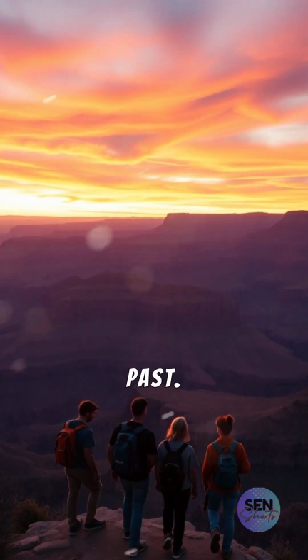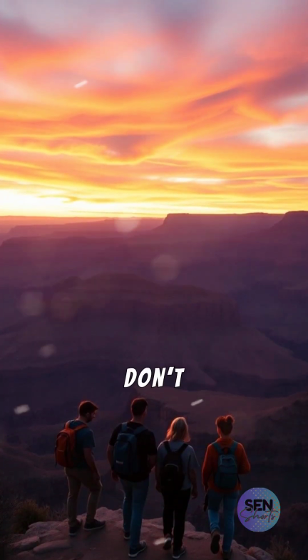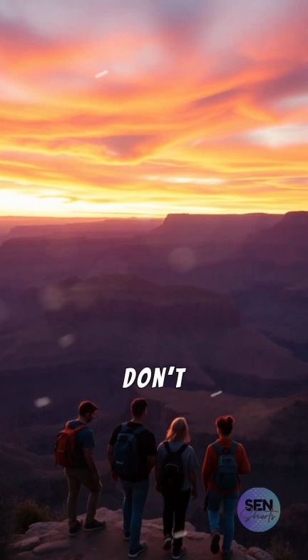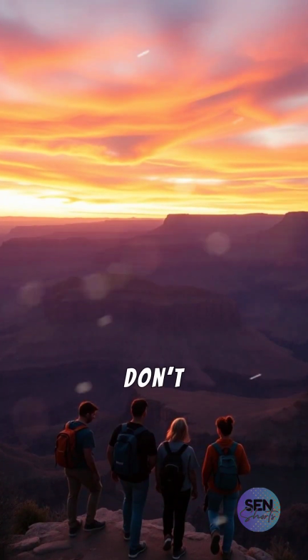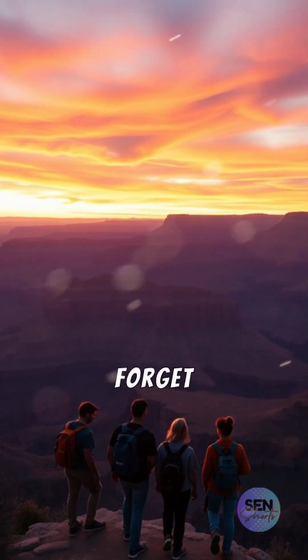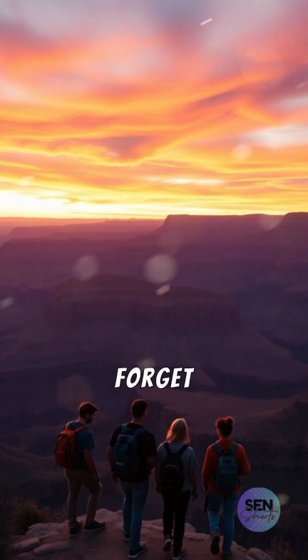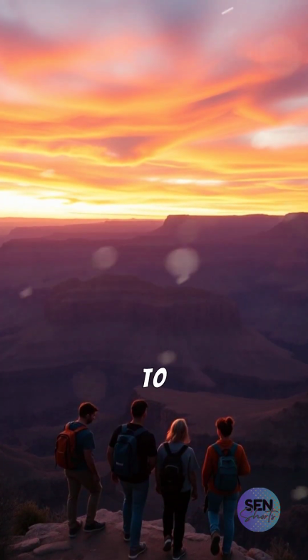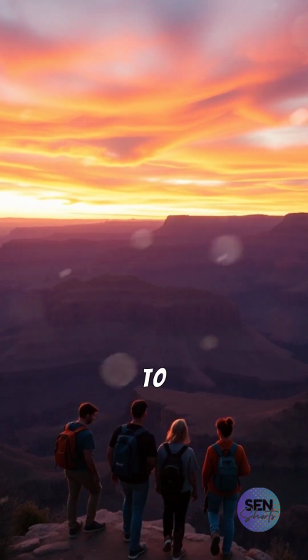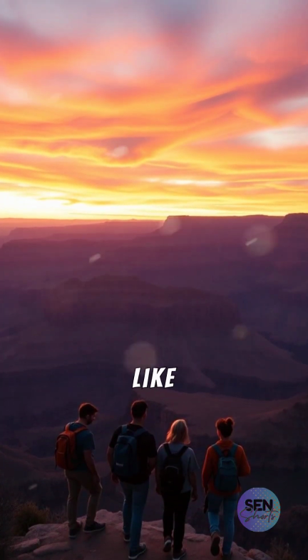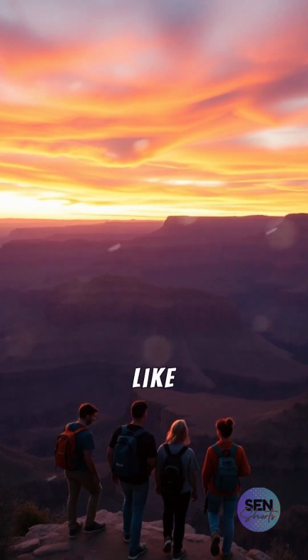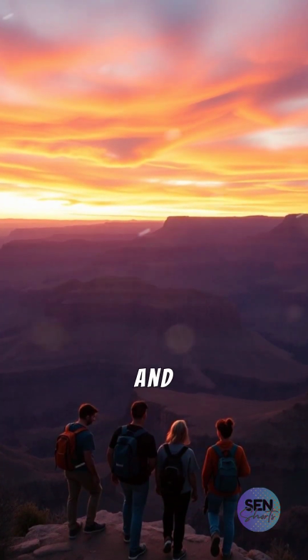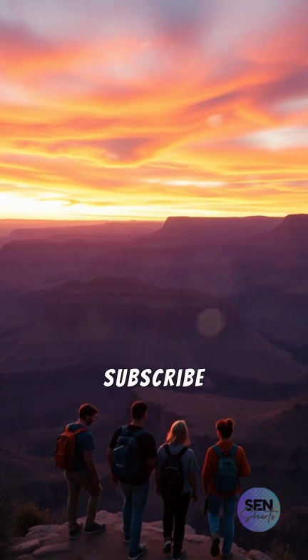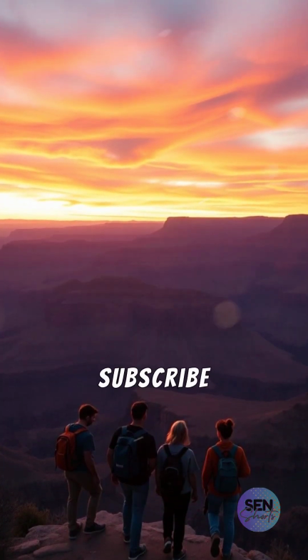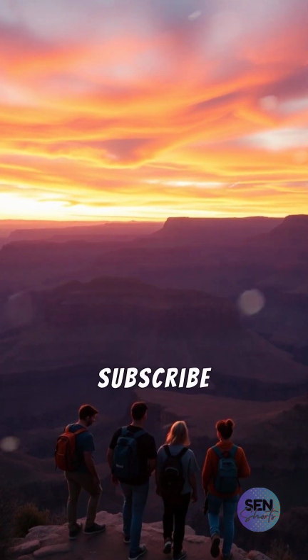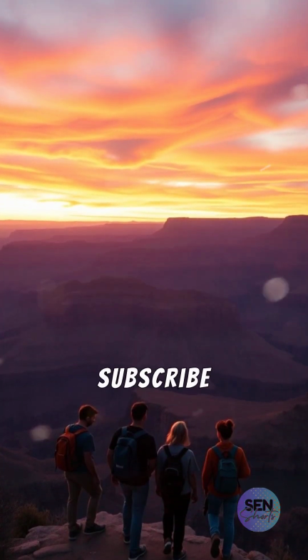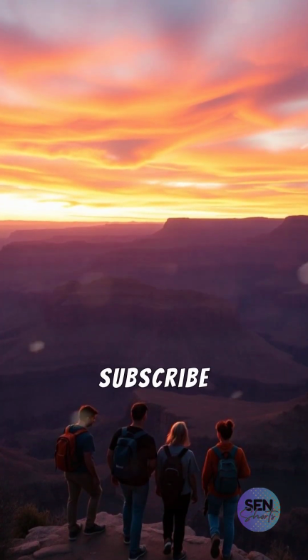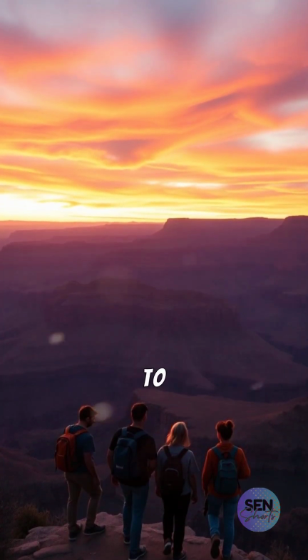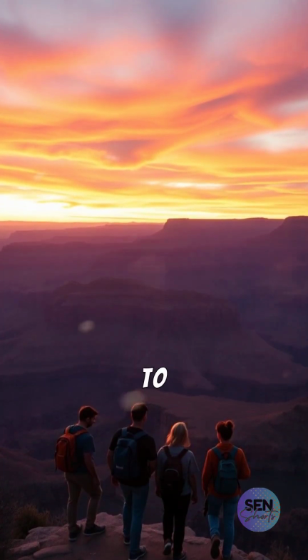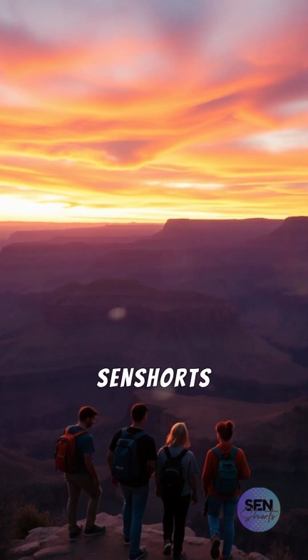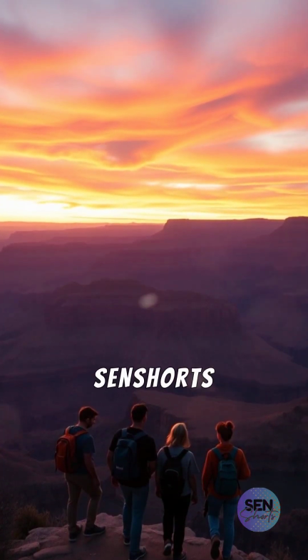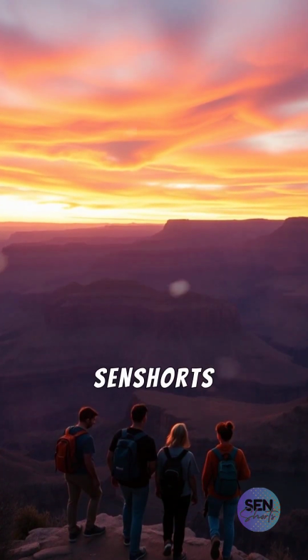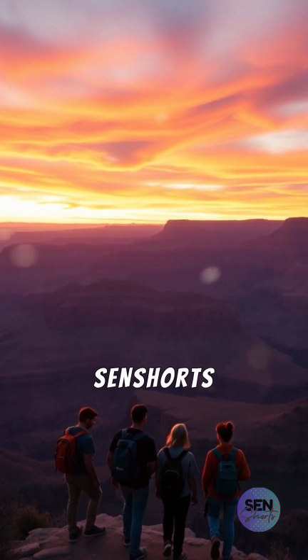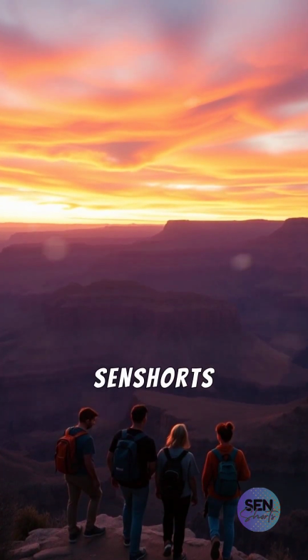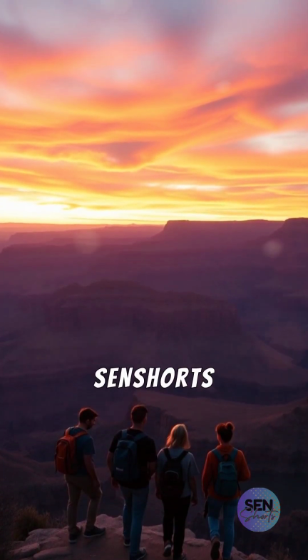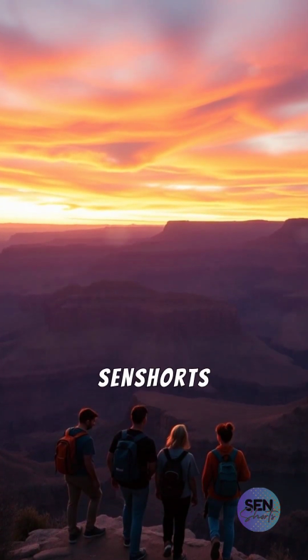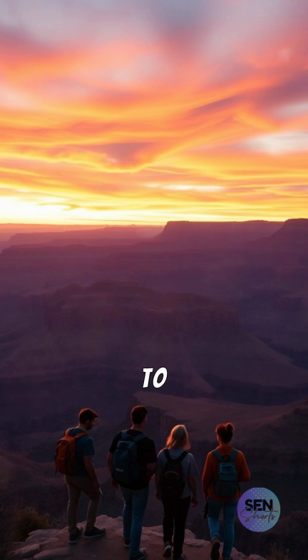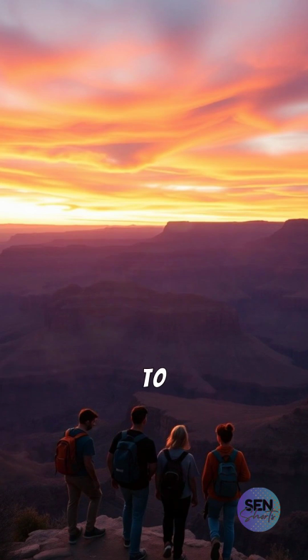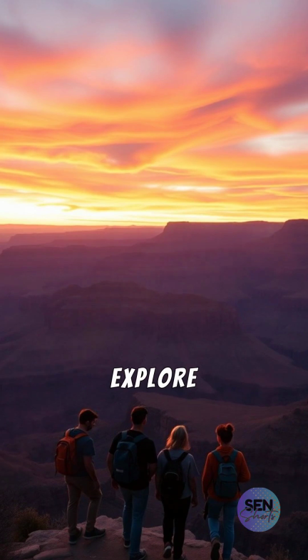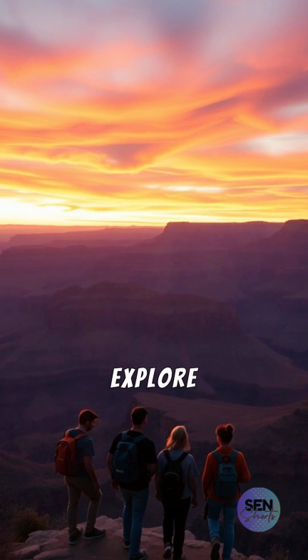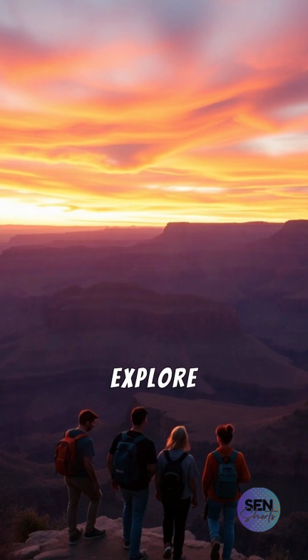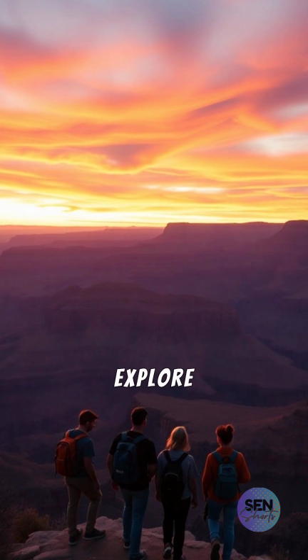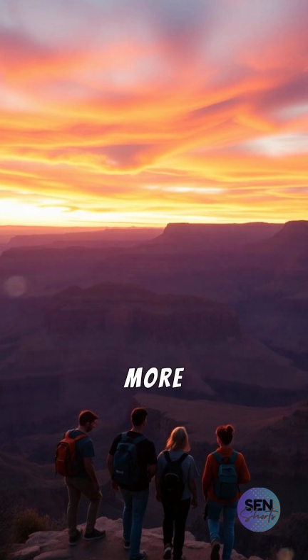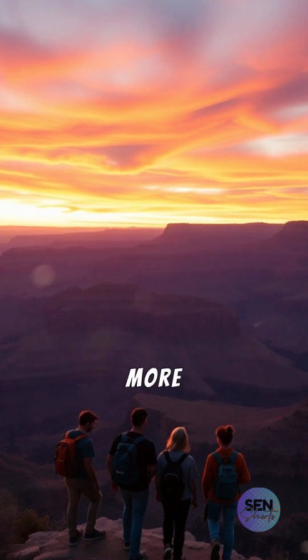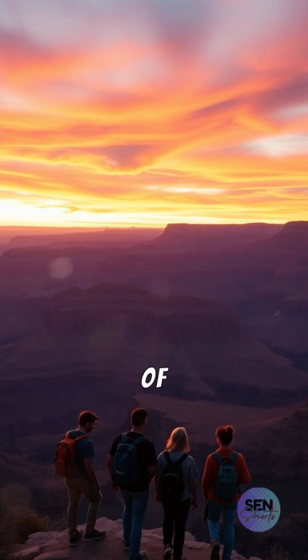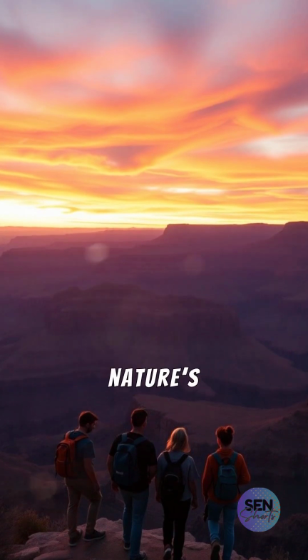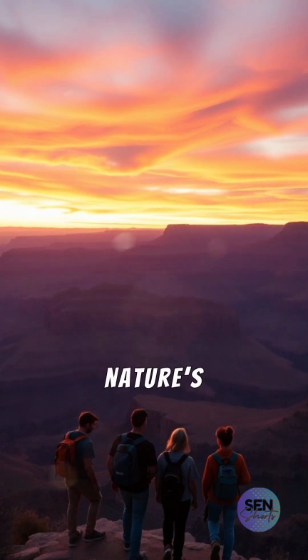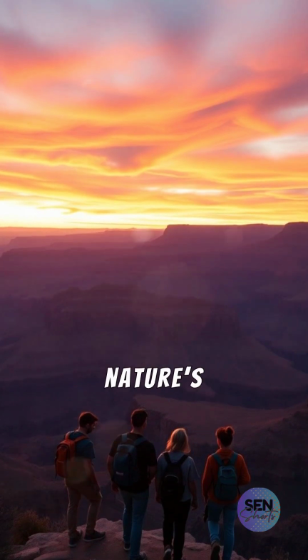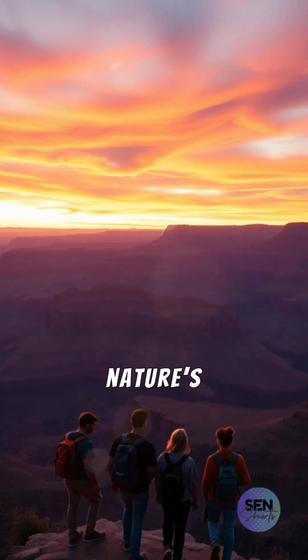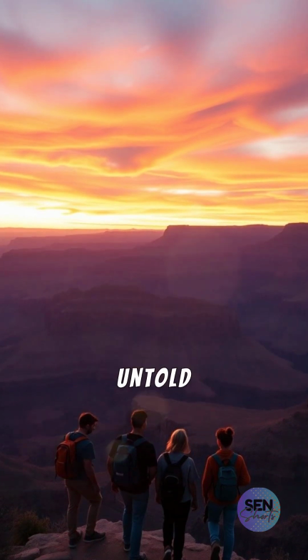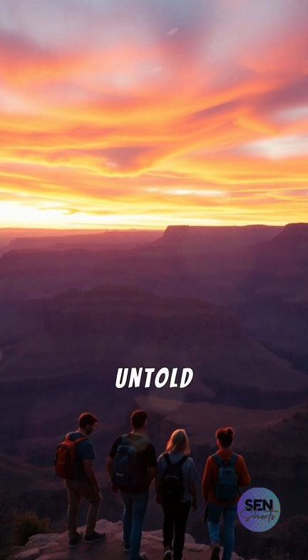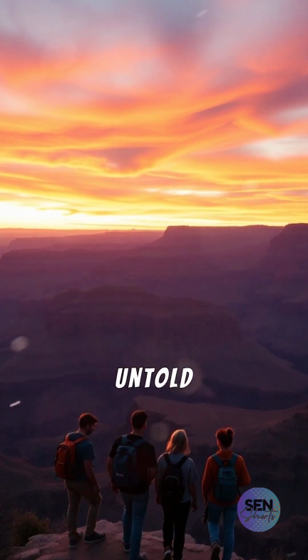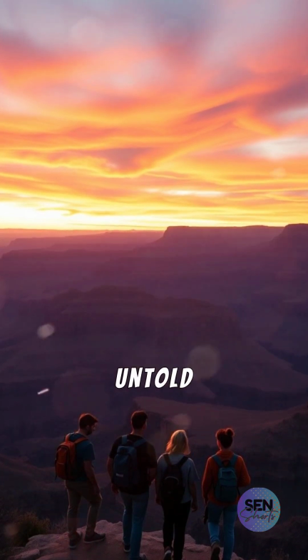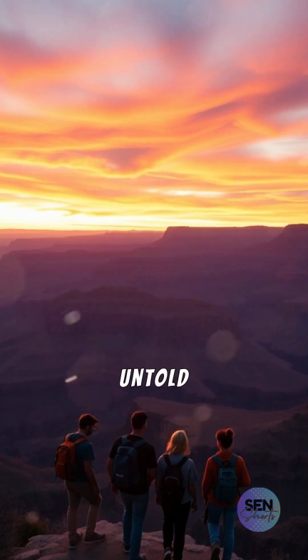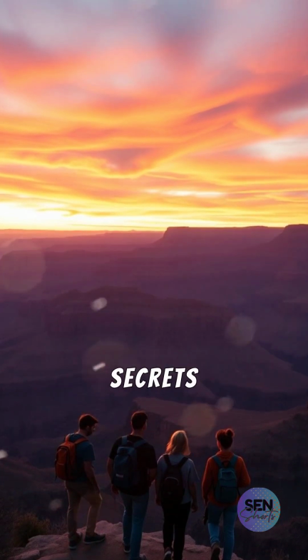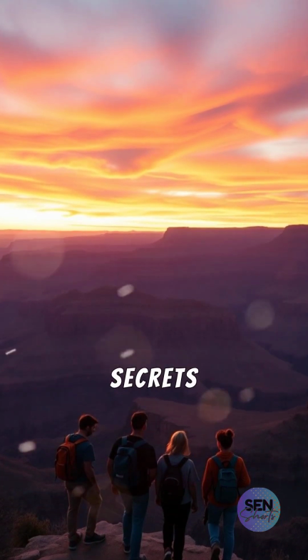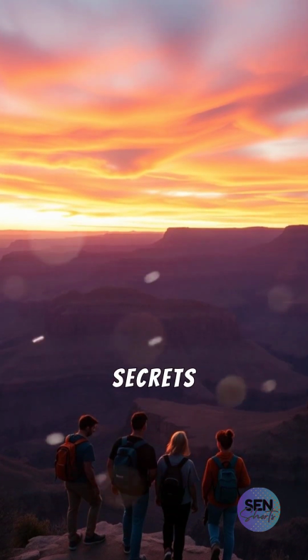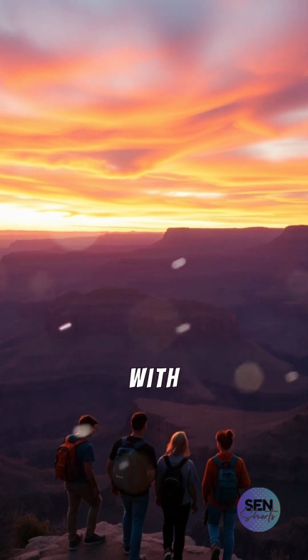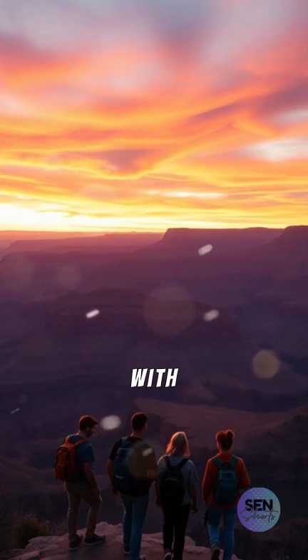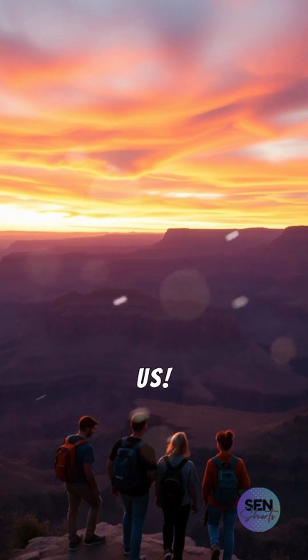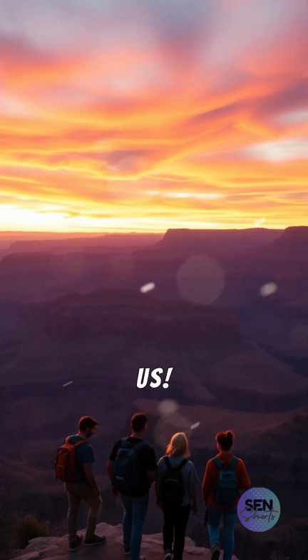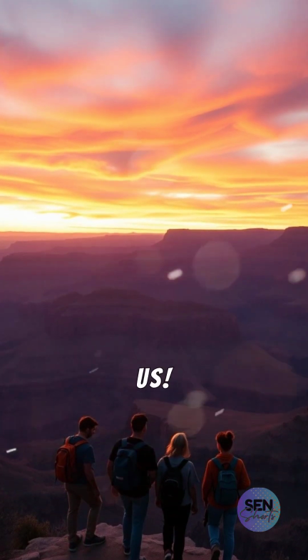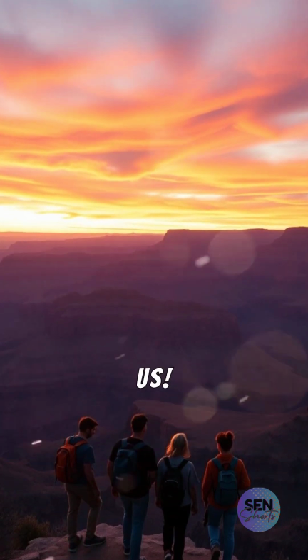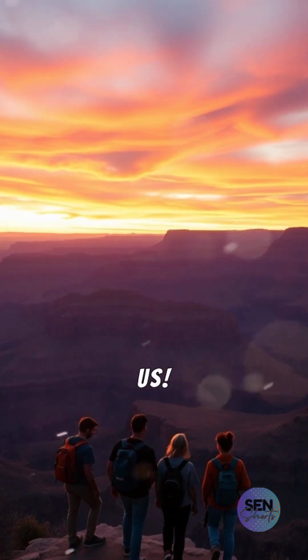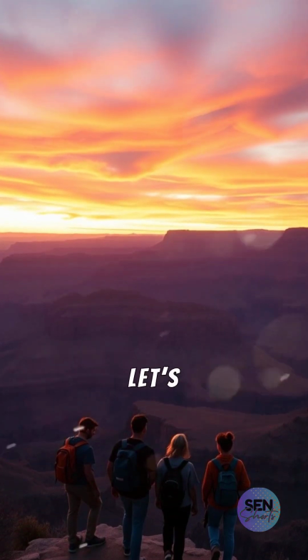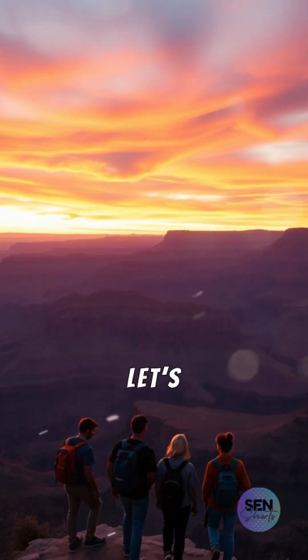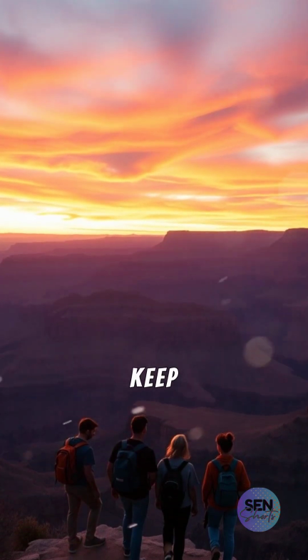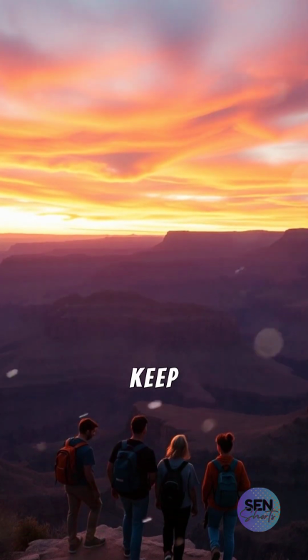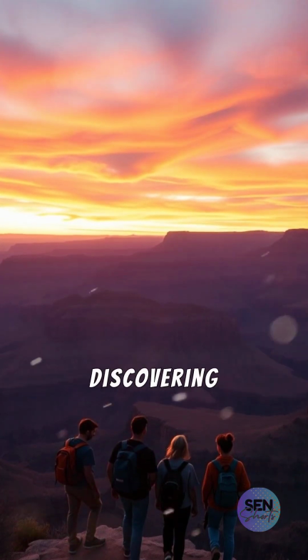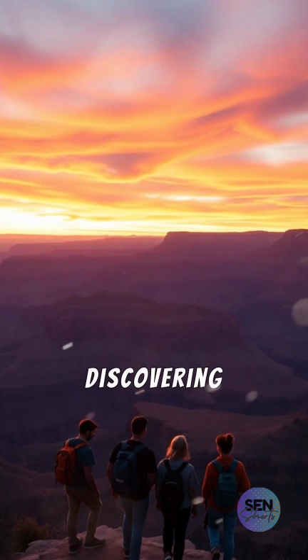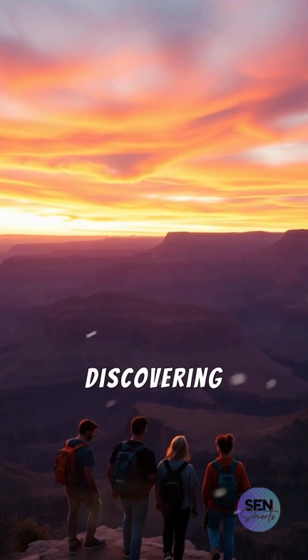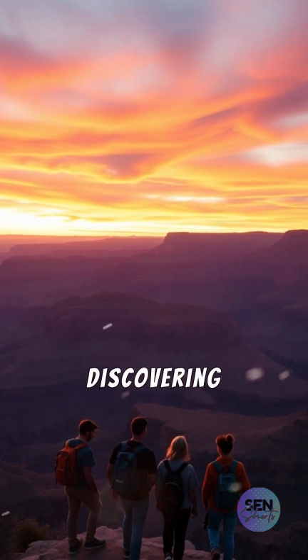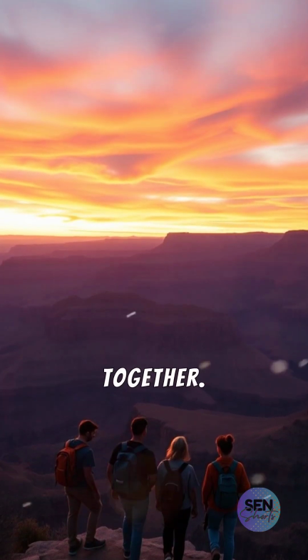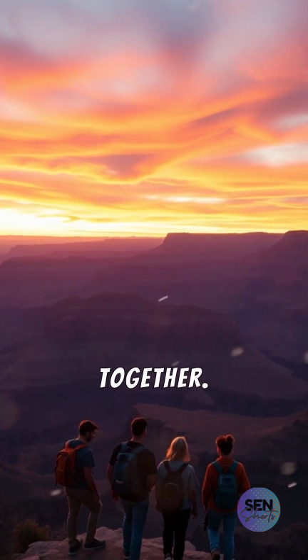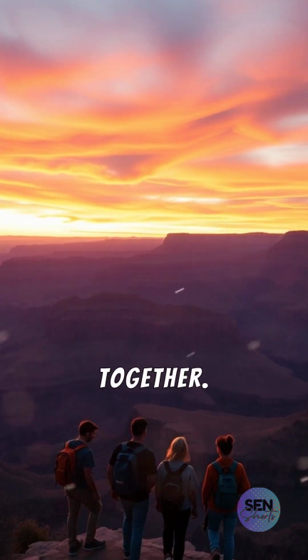Don't forget to like and subscribe to SendShorts to explore more of nature's untold secrets with us. Let's keep discovering together.